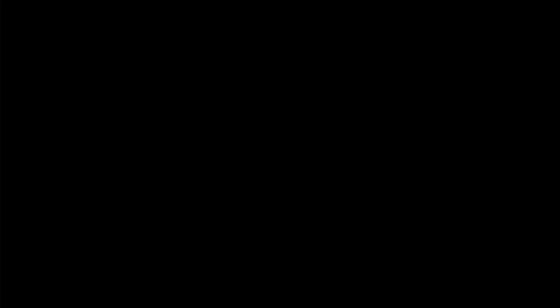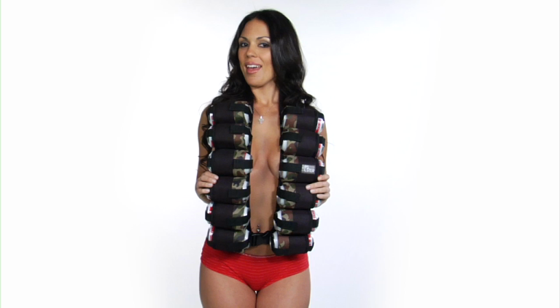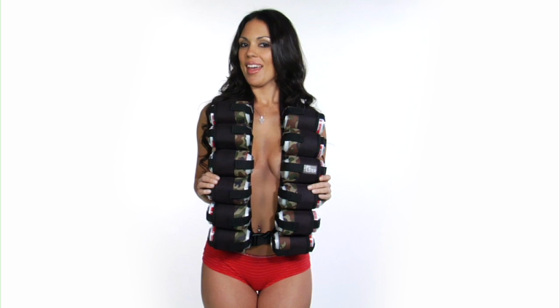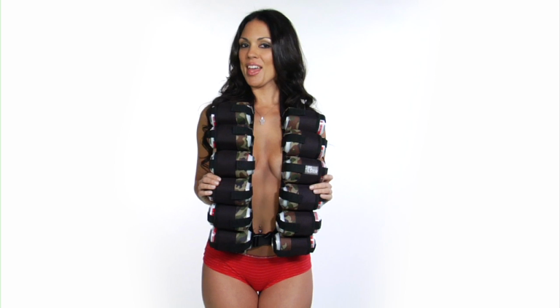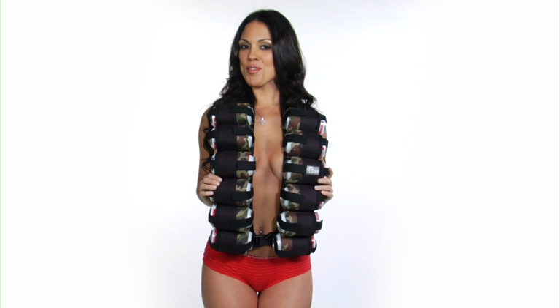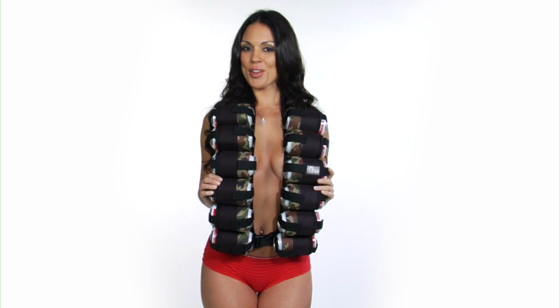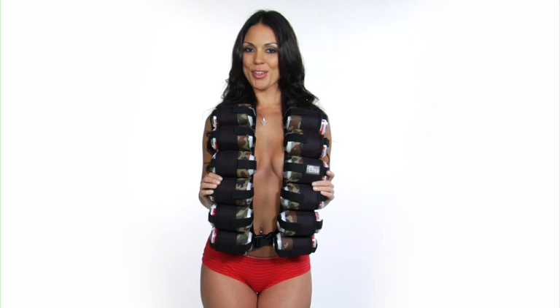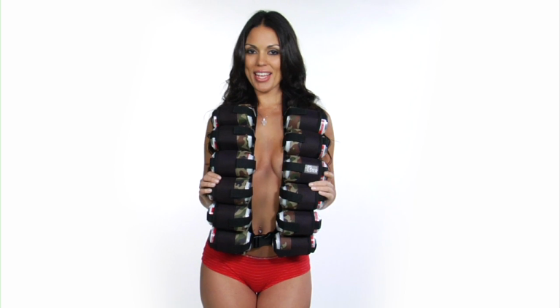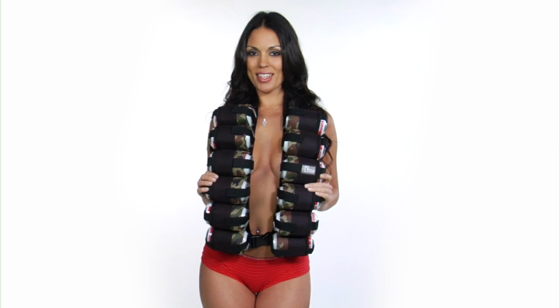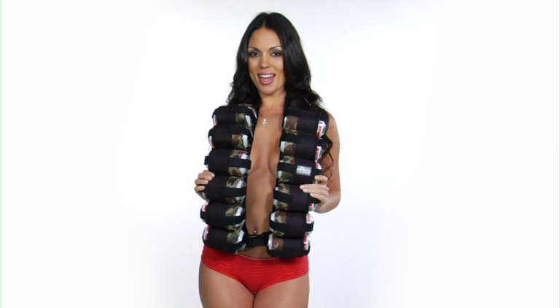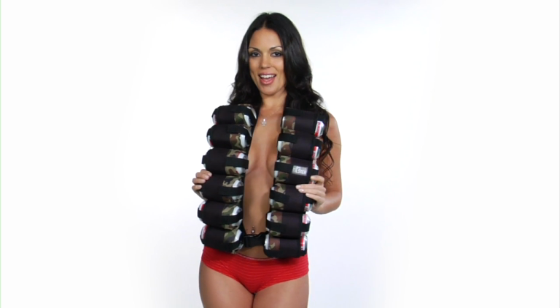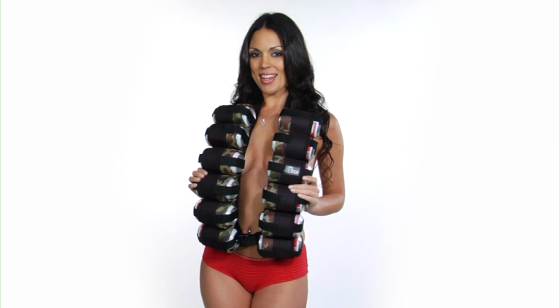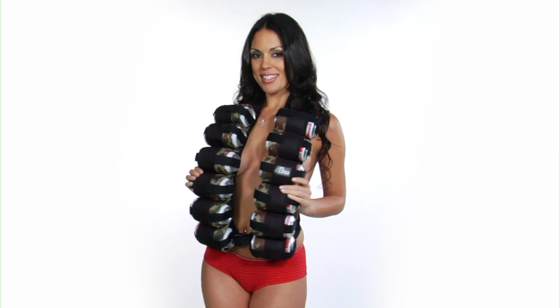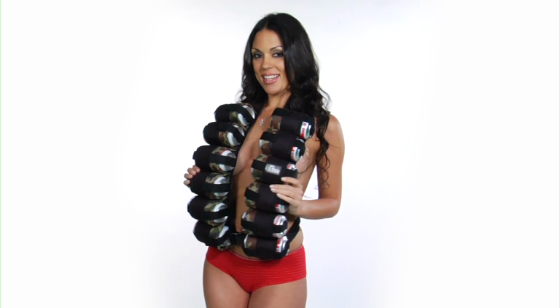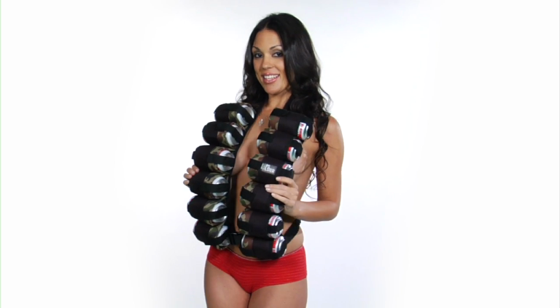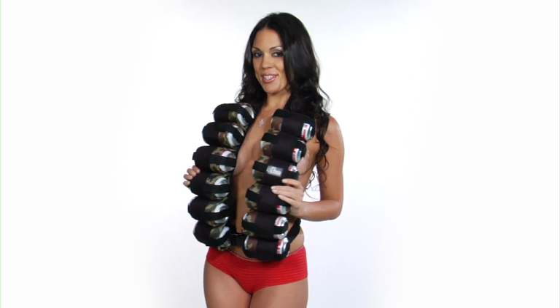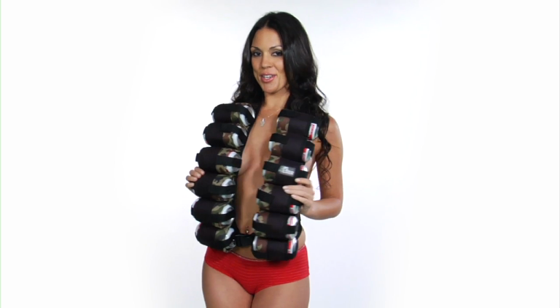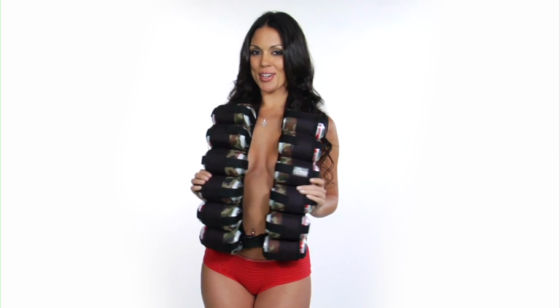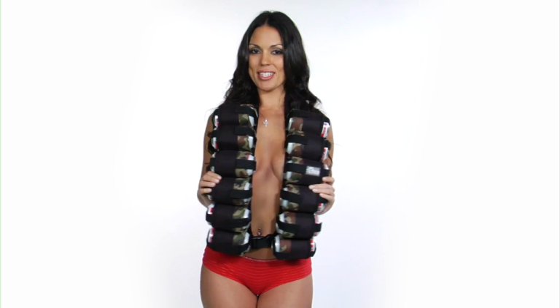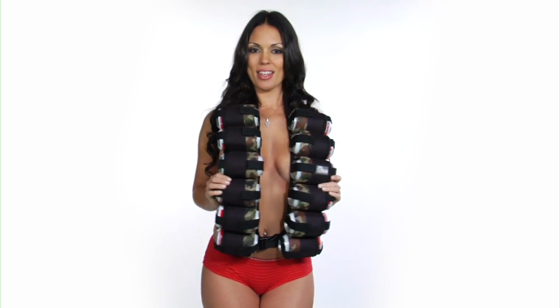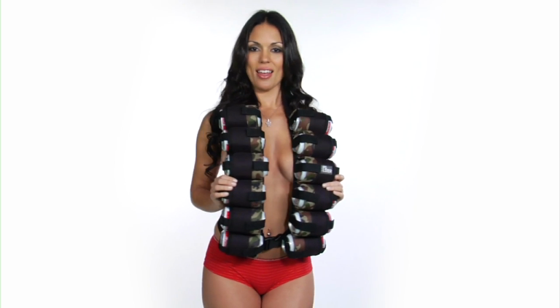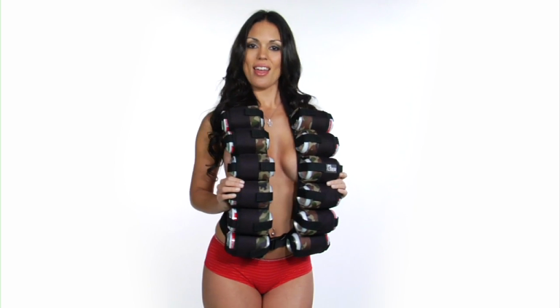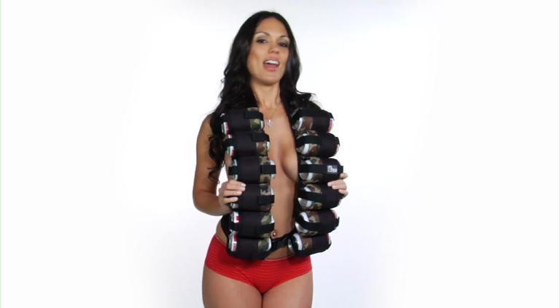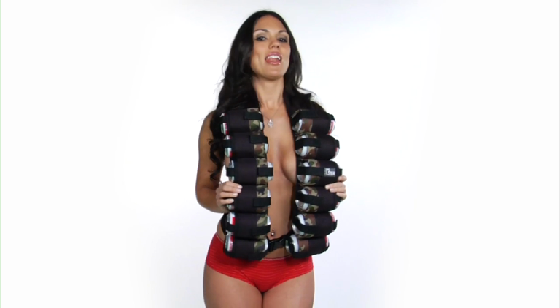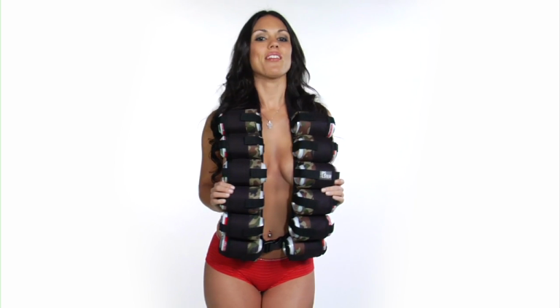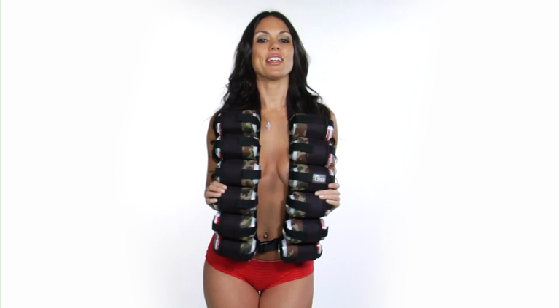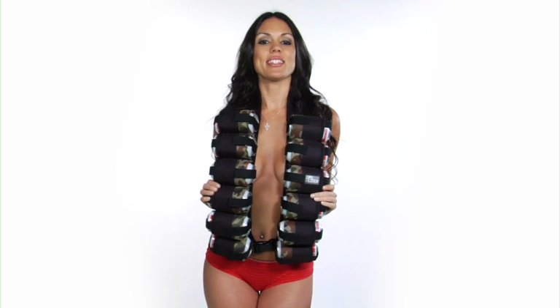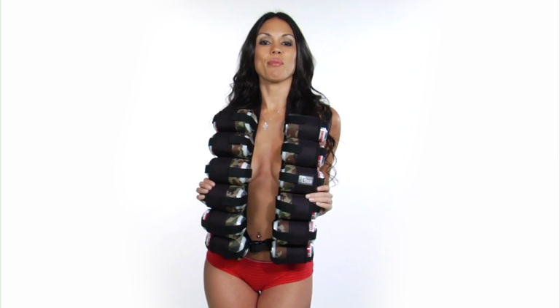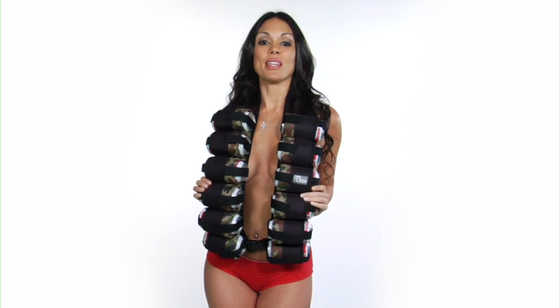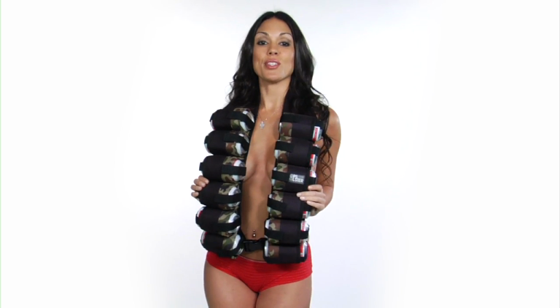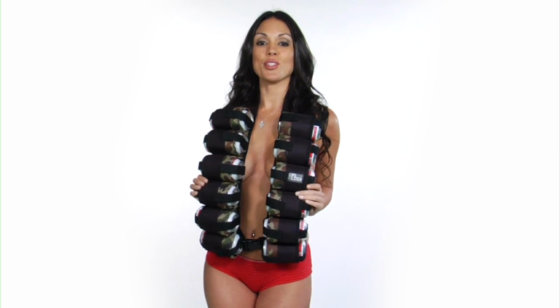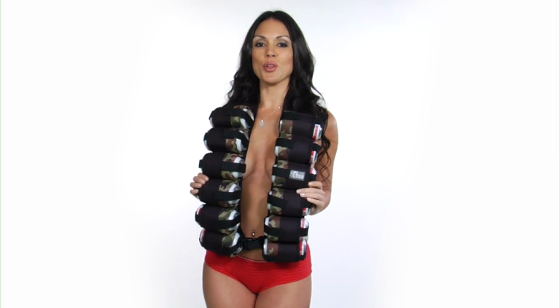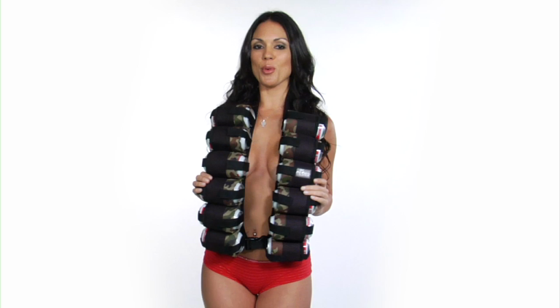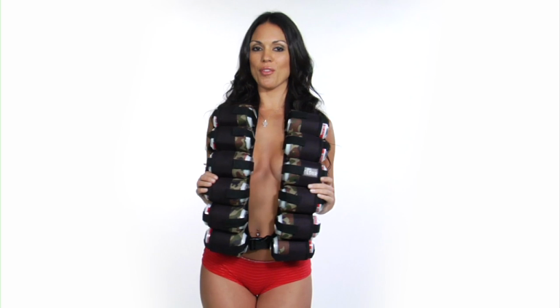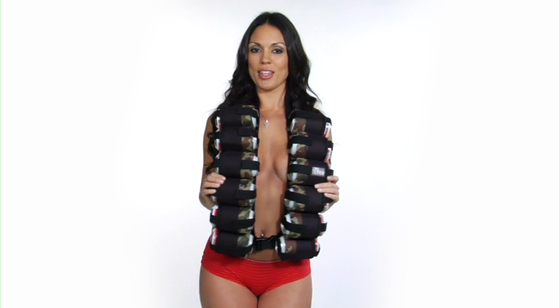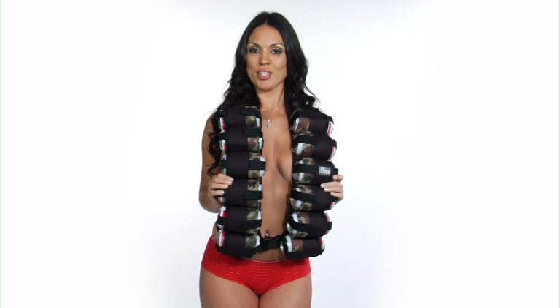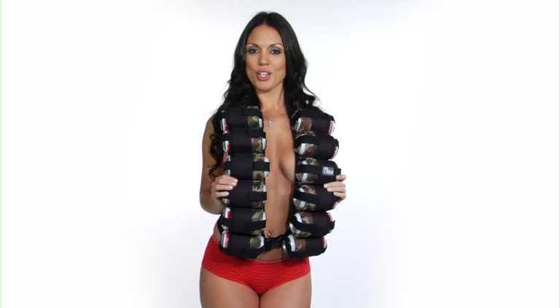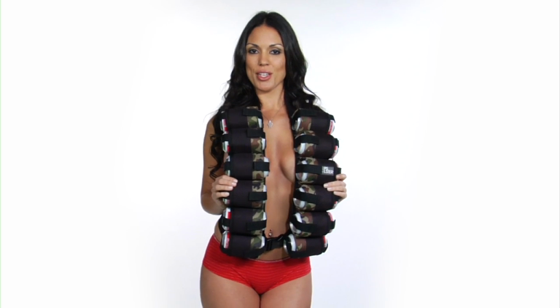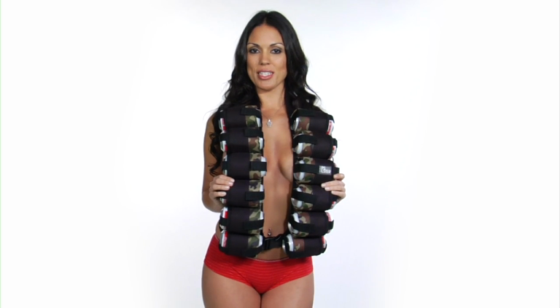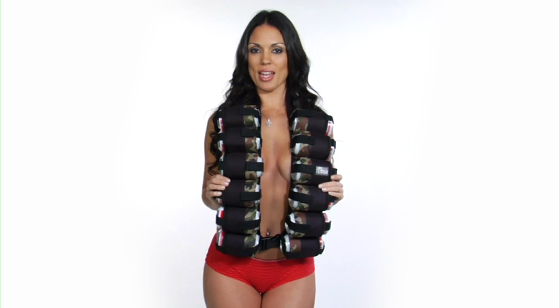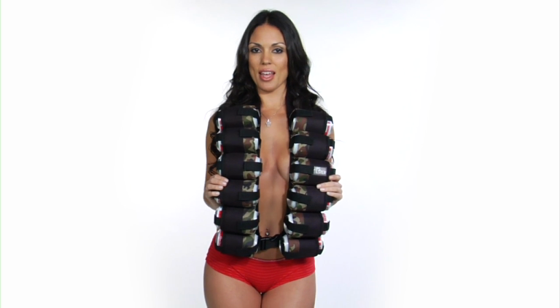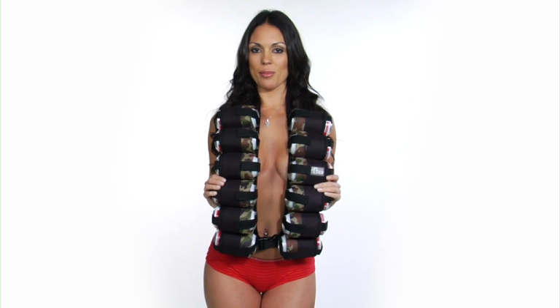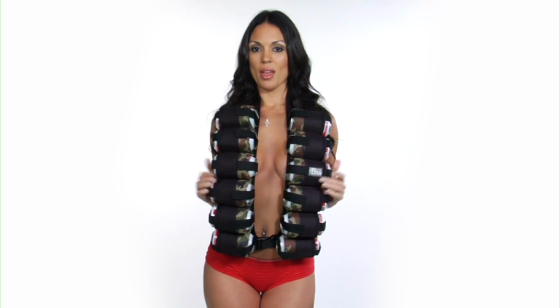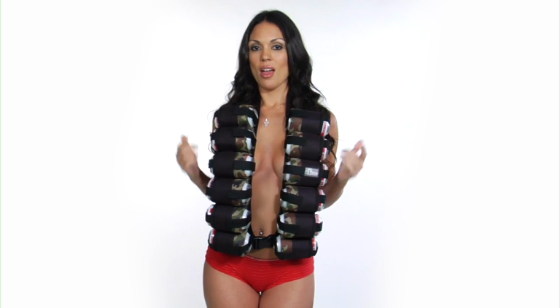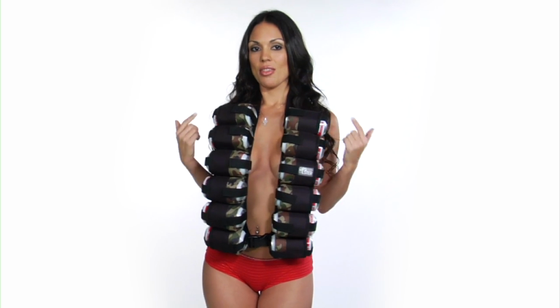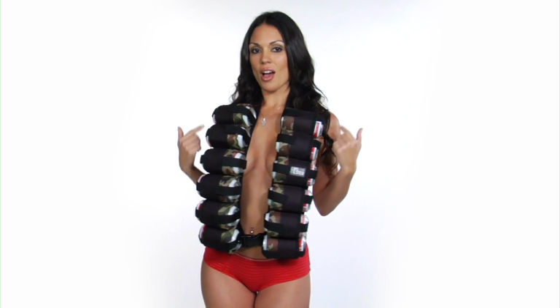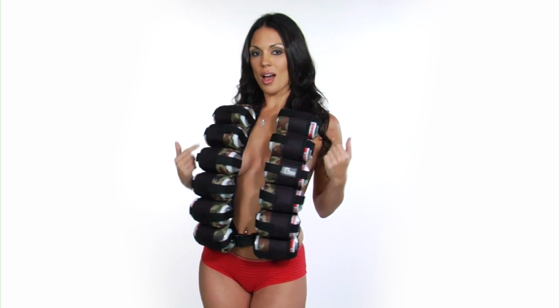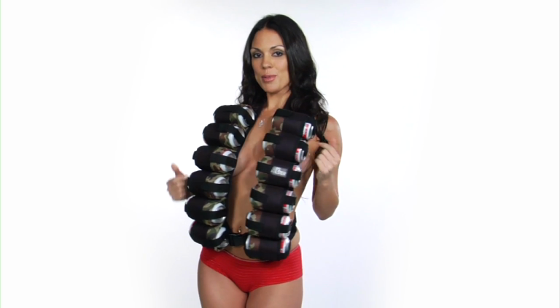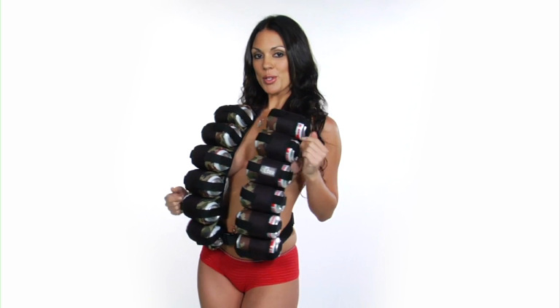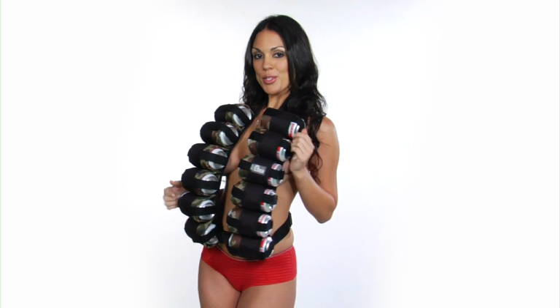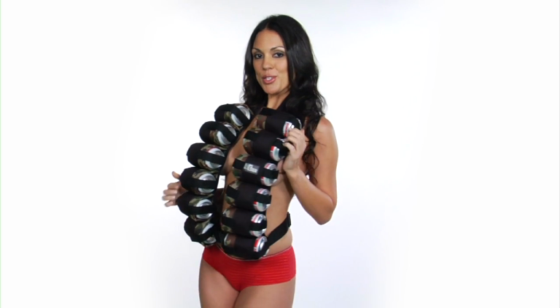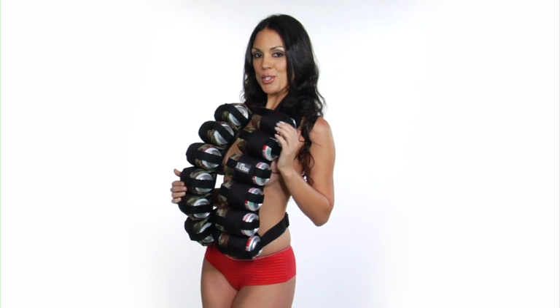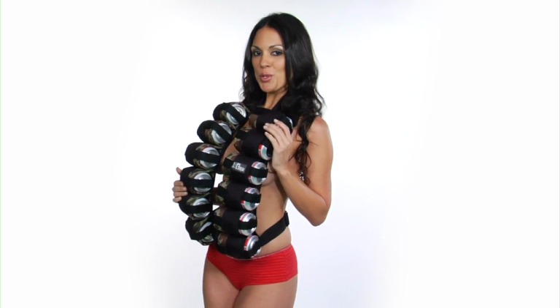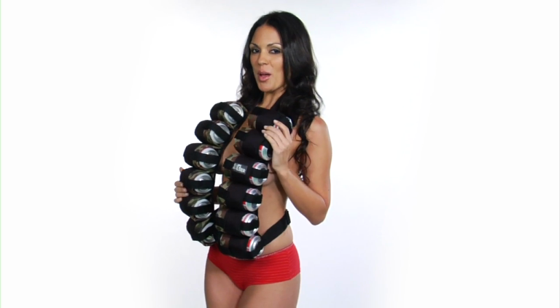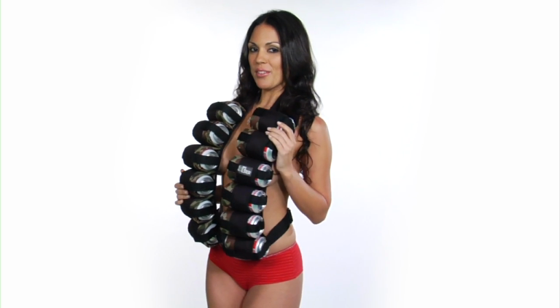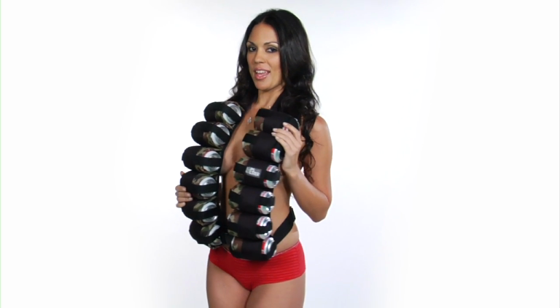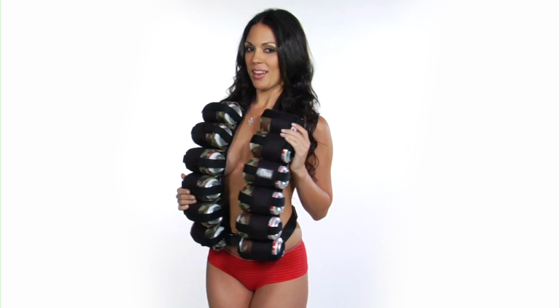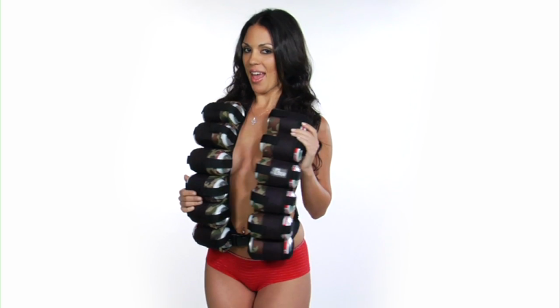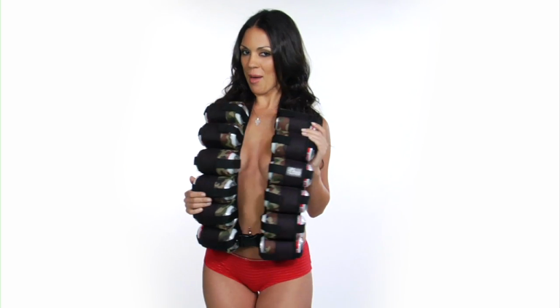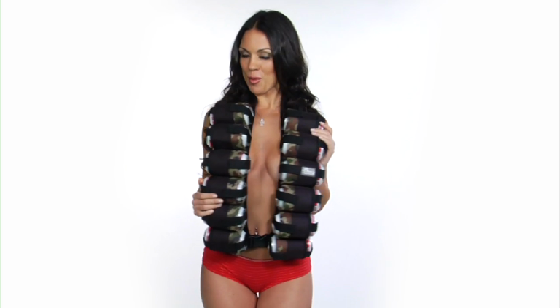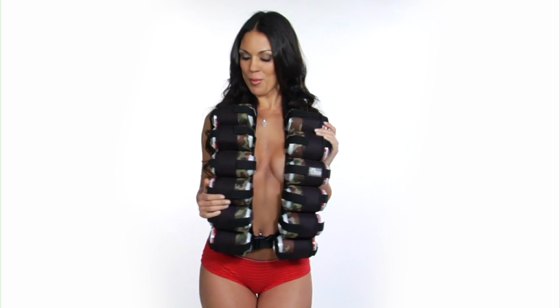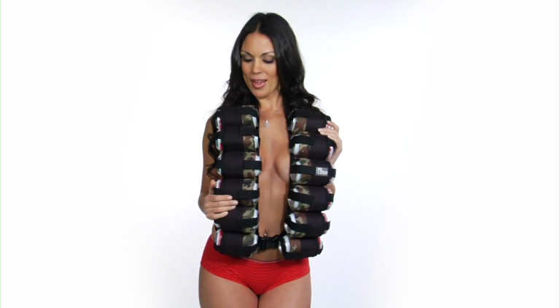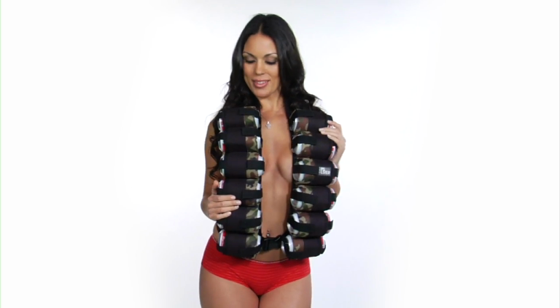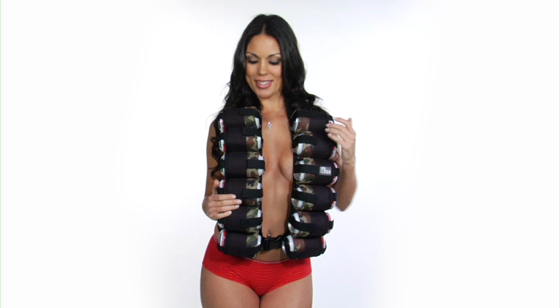Hey Roto-Cade guys, it's Carissa and I've got something super fun to show you today. The Hops Holster 12 Can Ammo Belt.